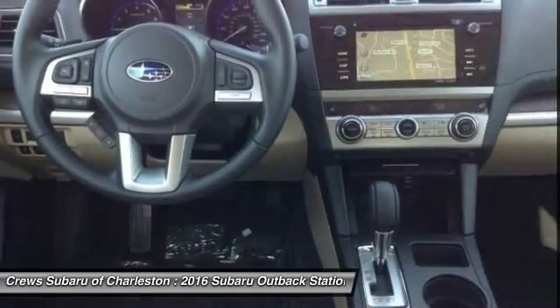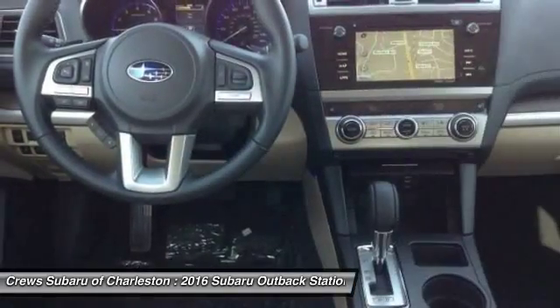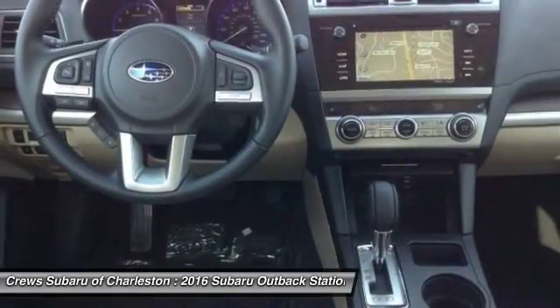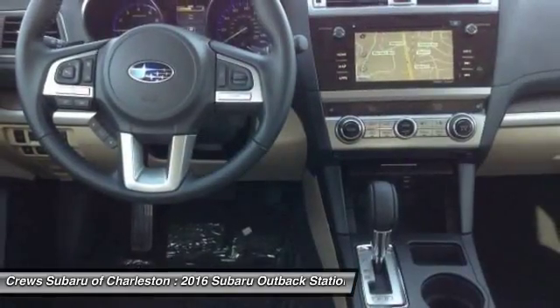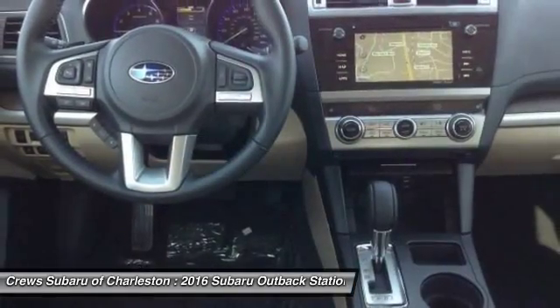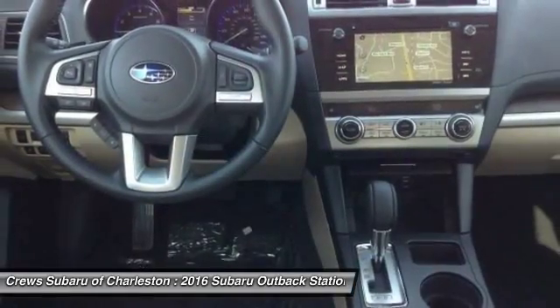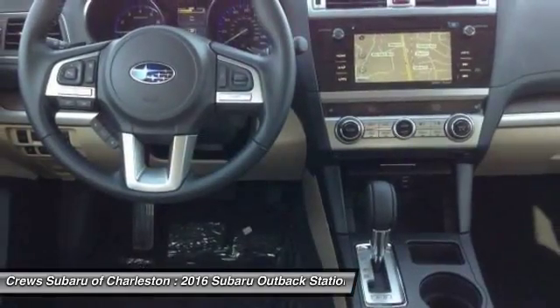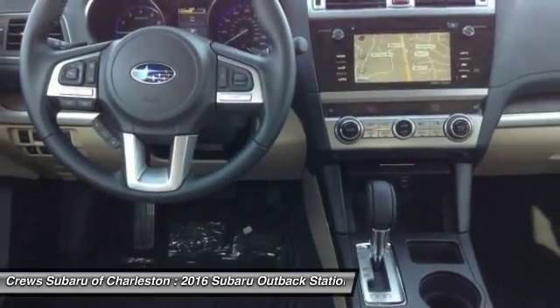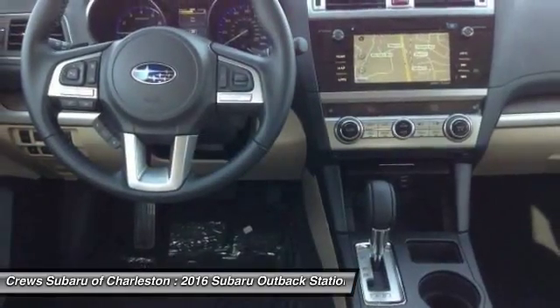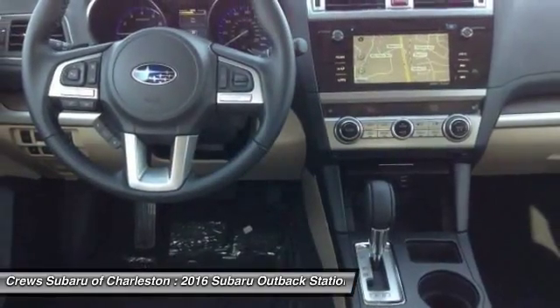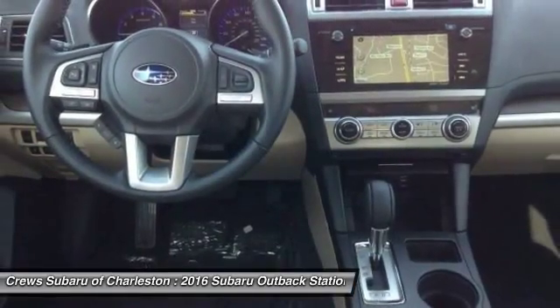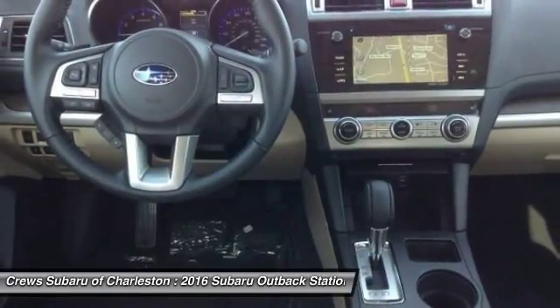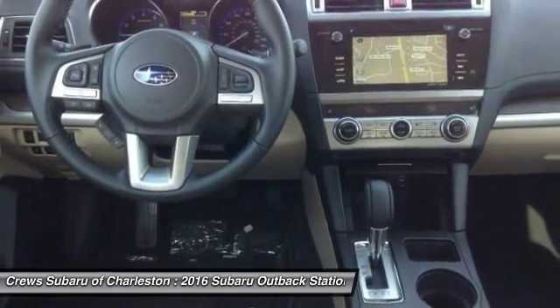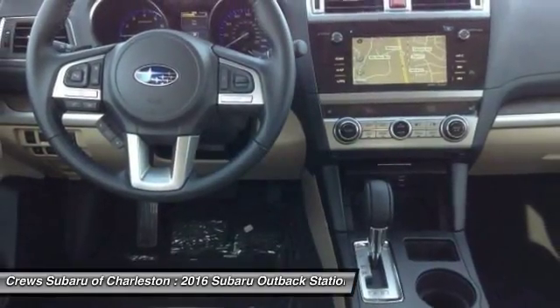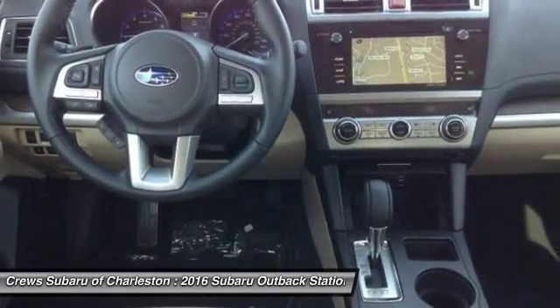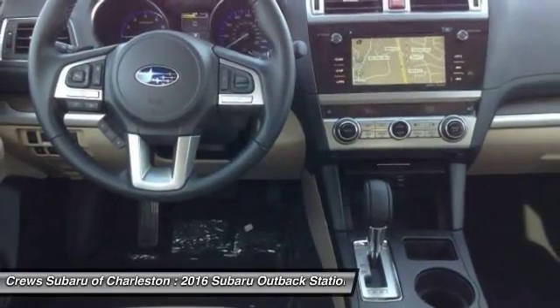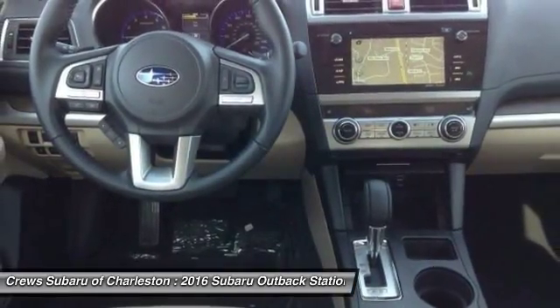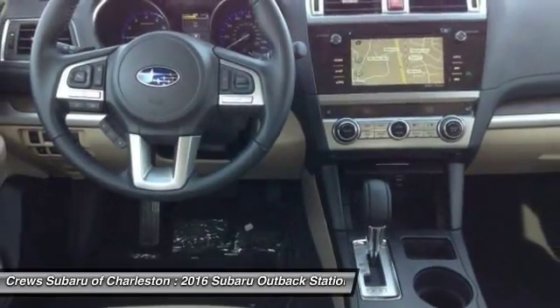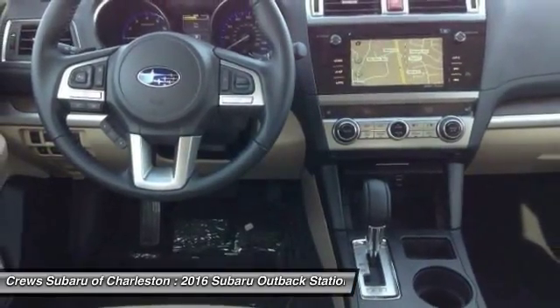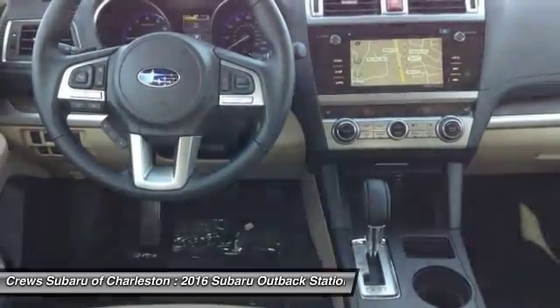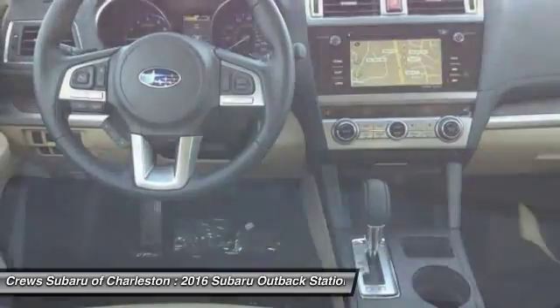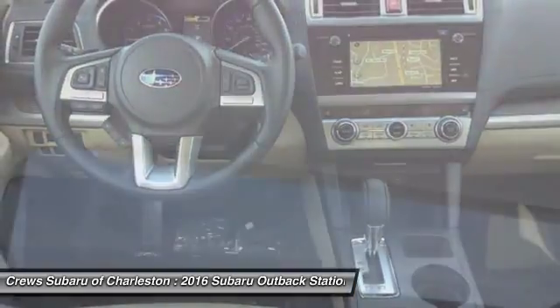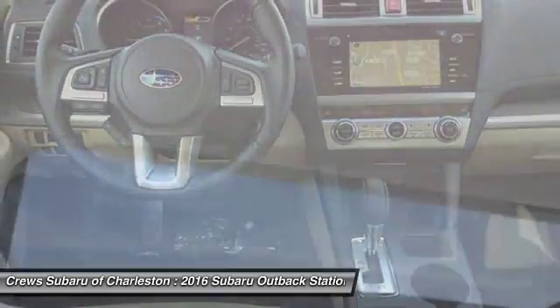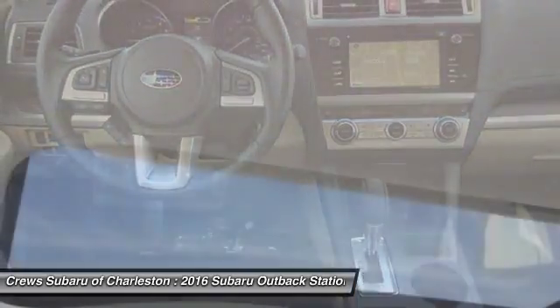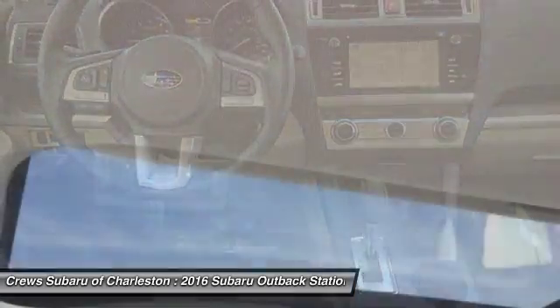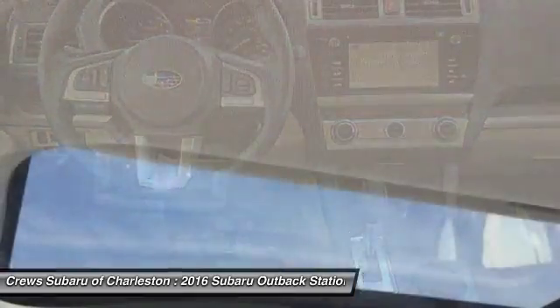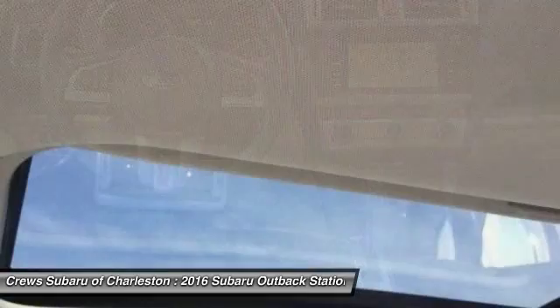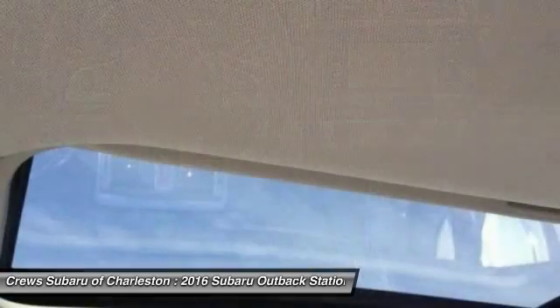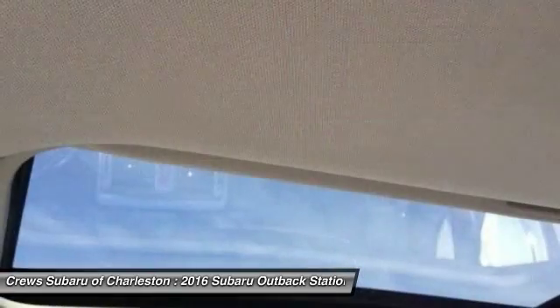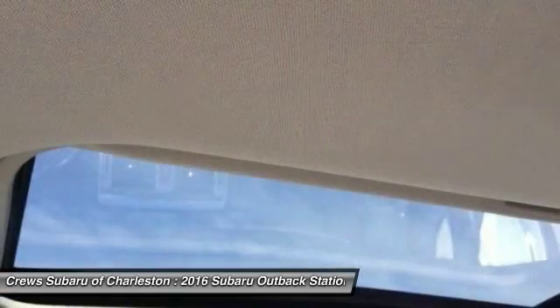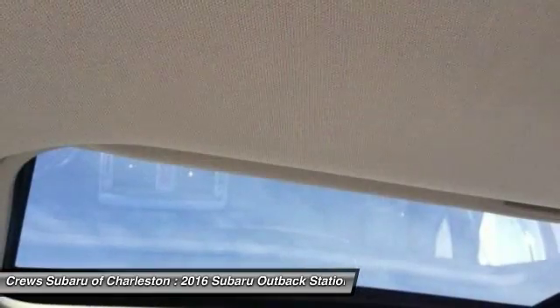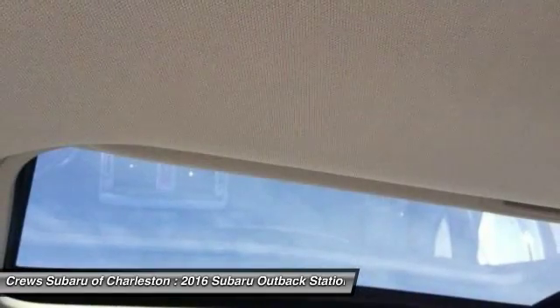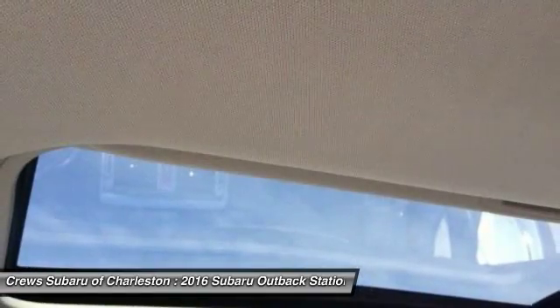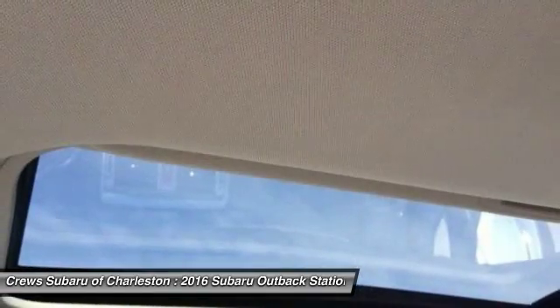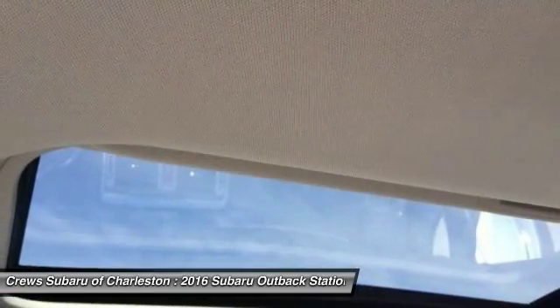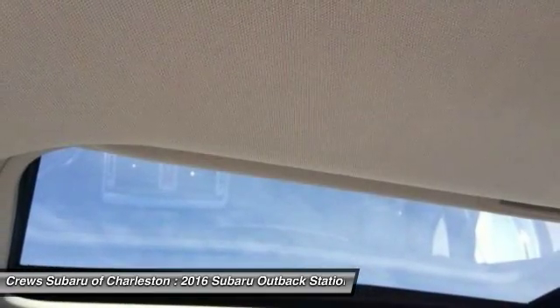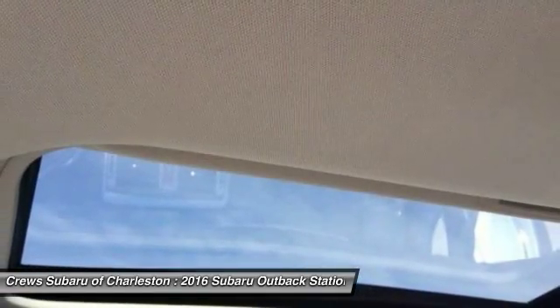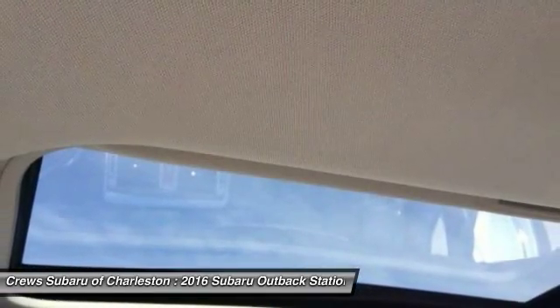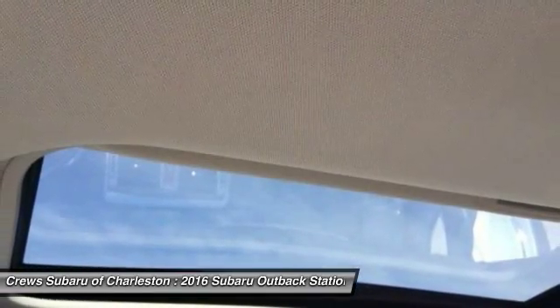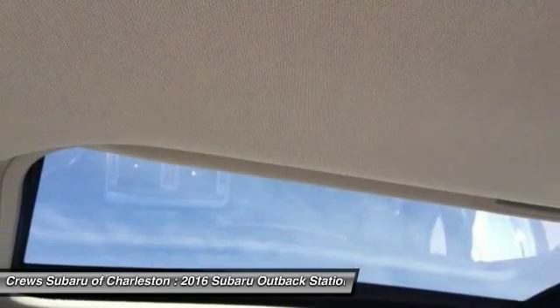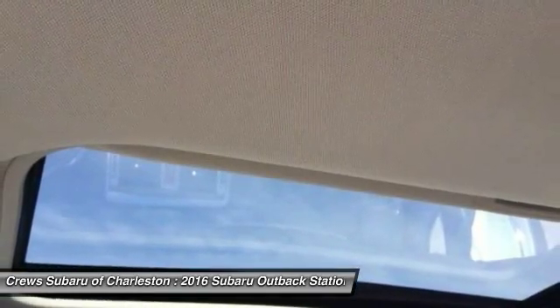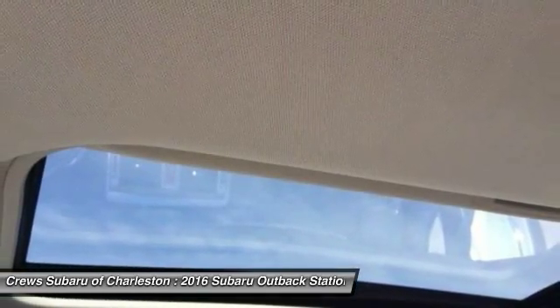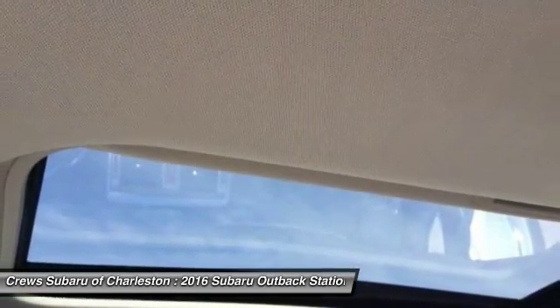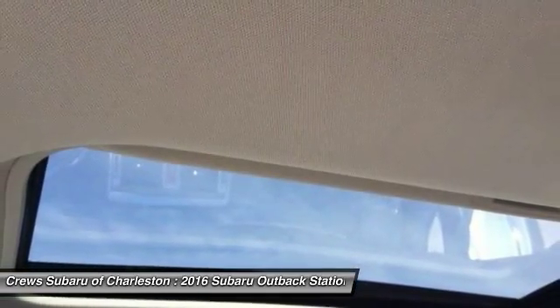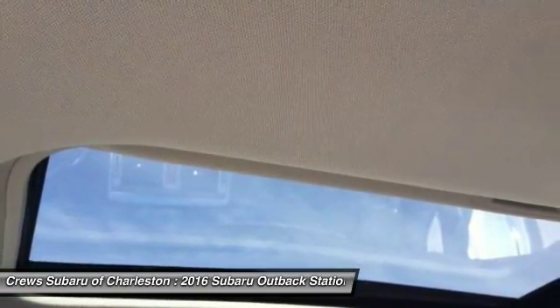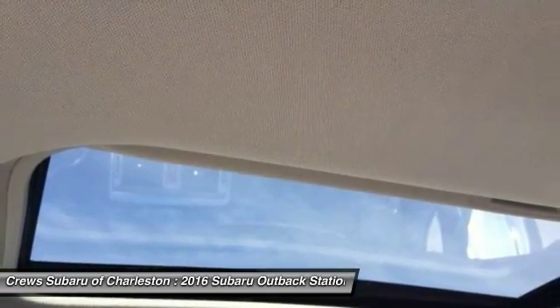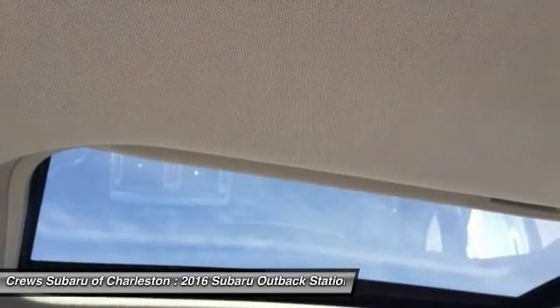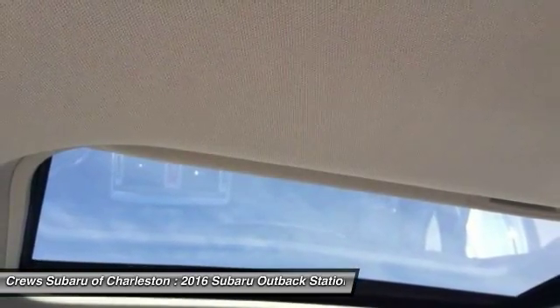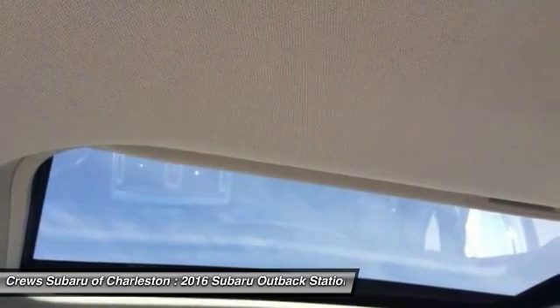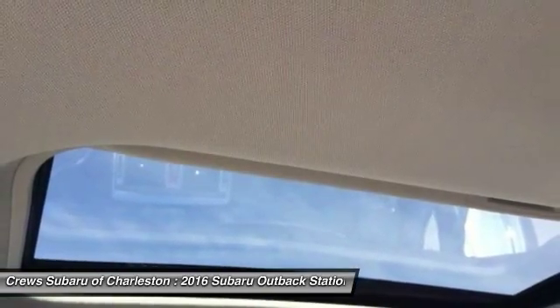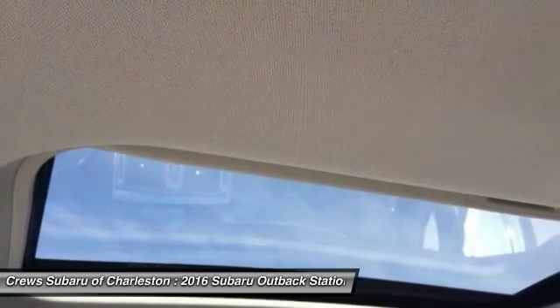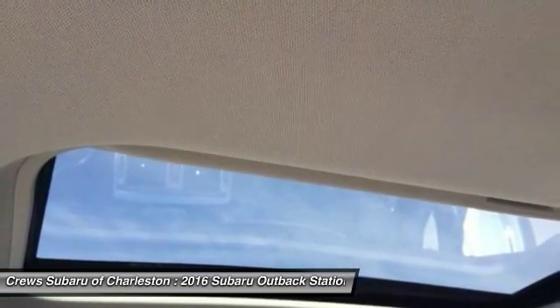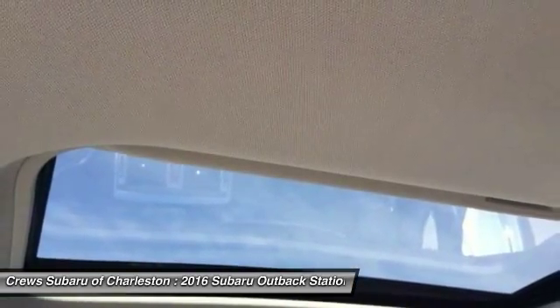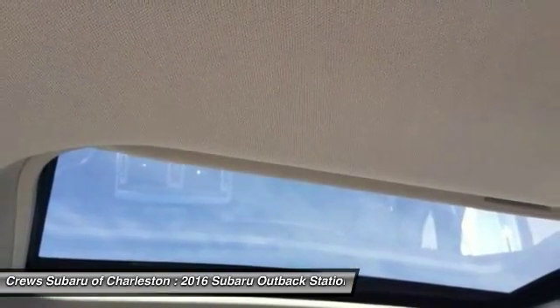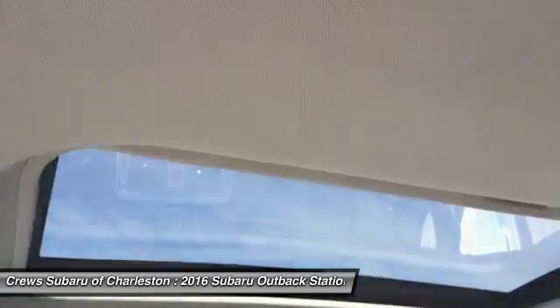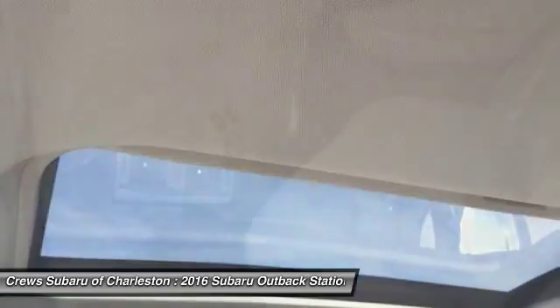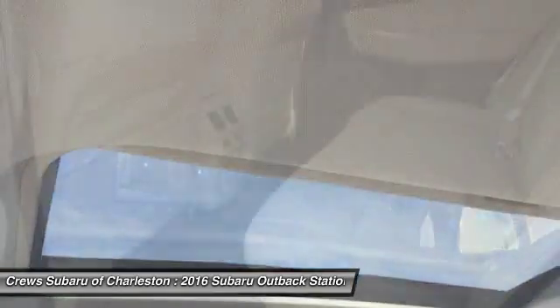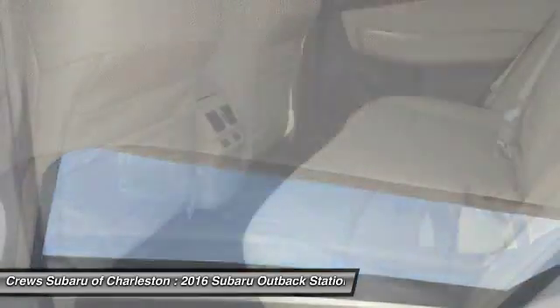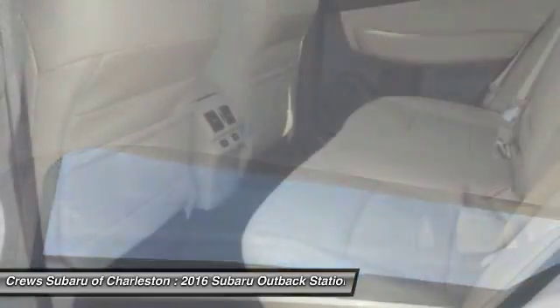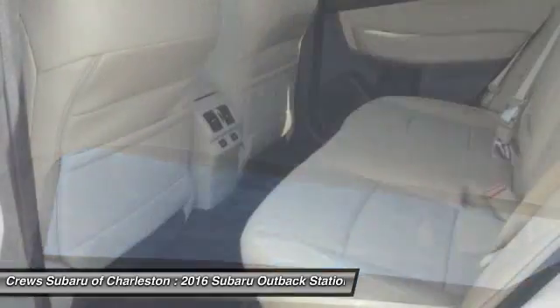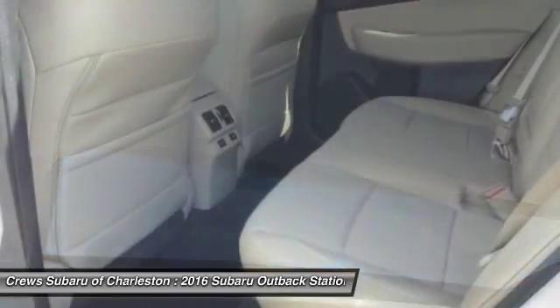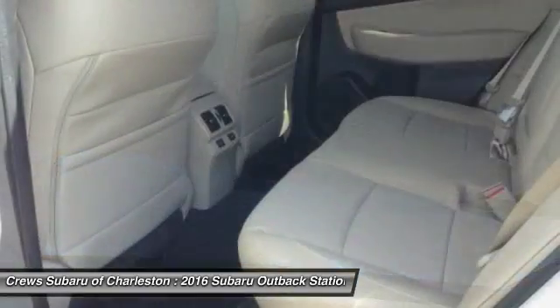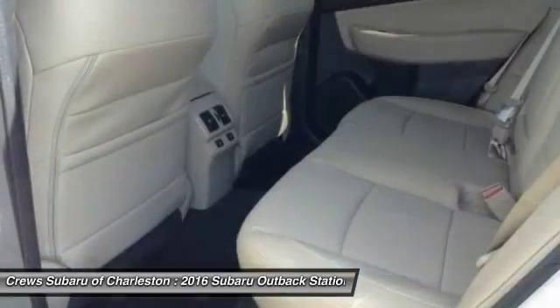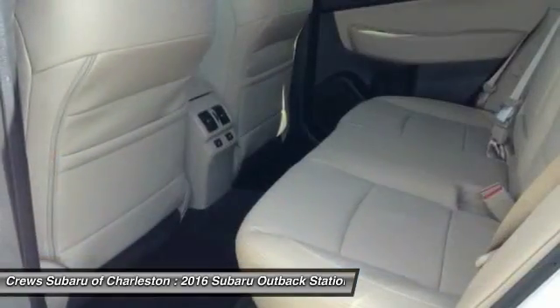Keyless entry, leather-wrapped steering wheel, driver lumbar, power steering, and adjustable steering wheel.